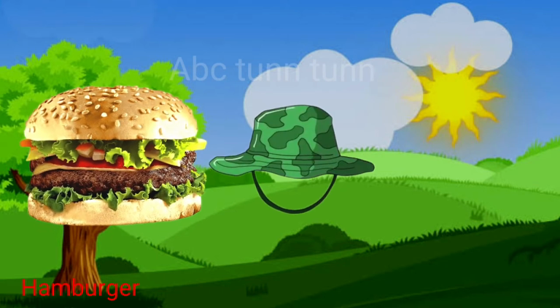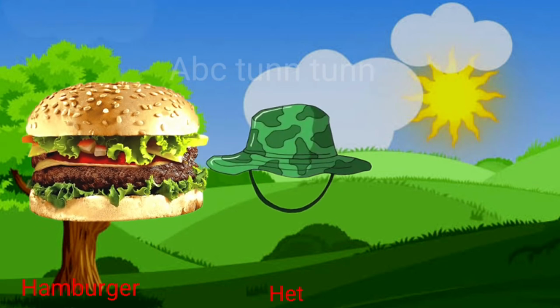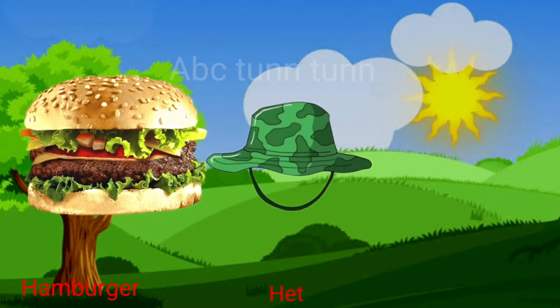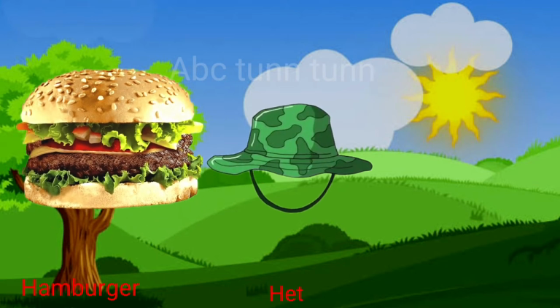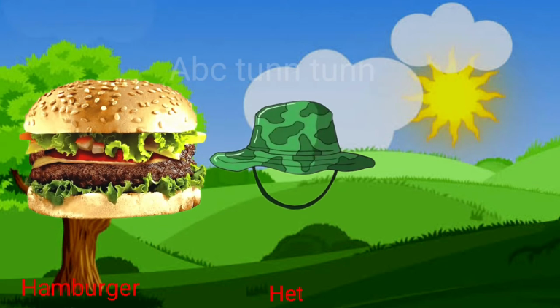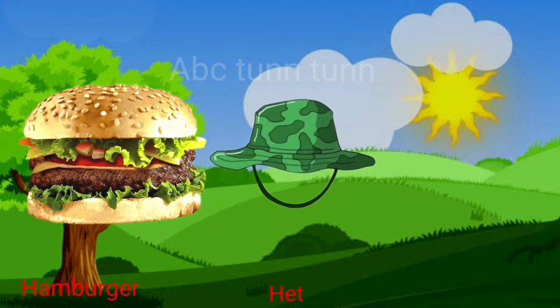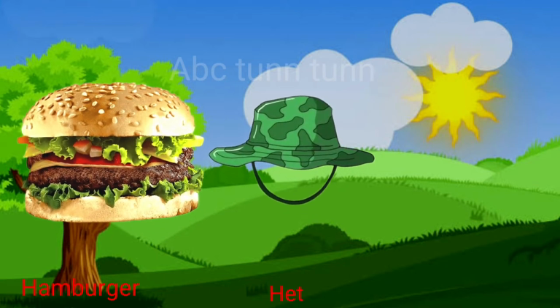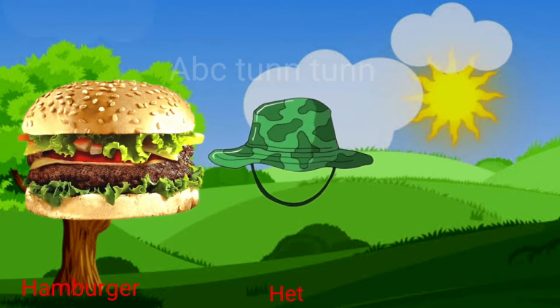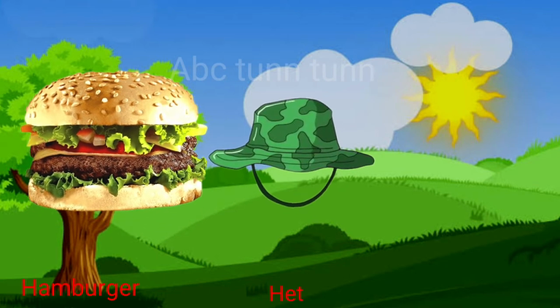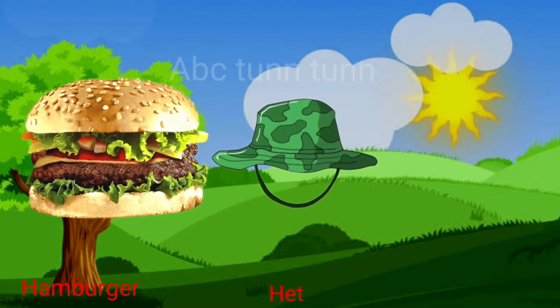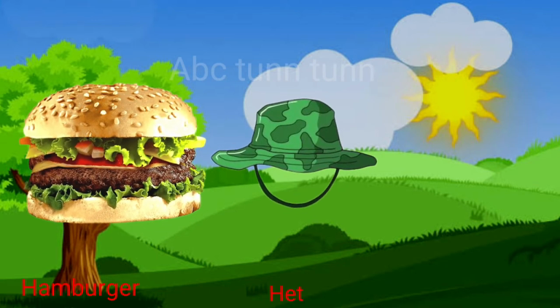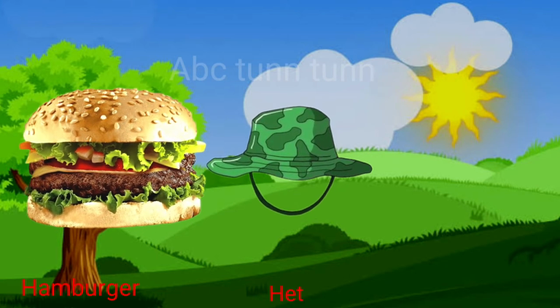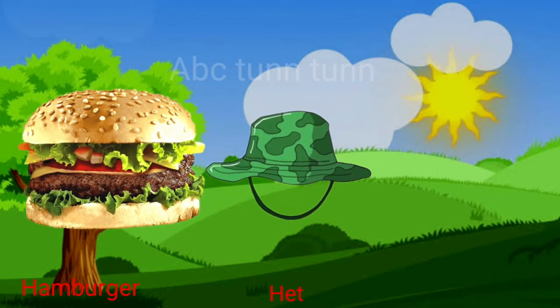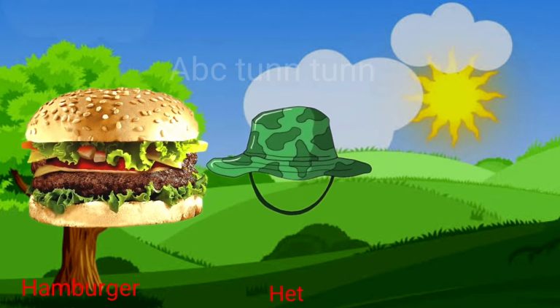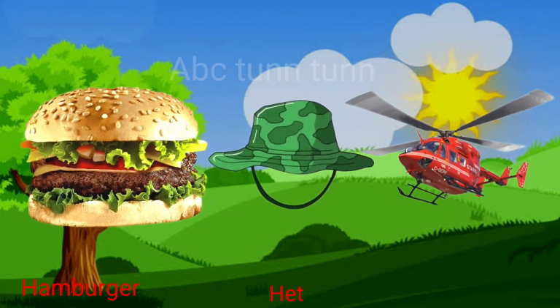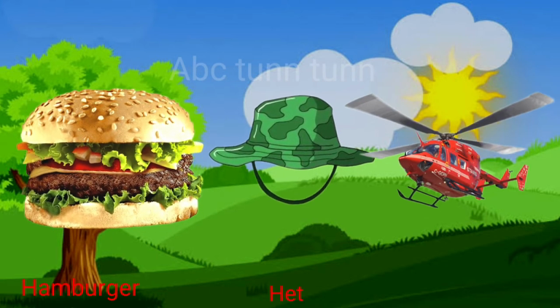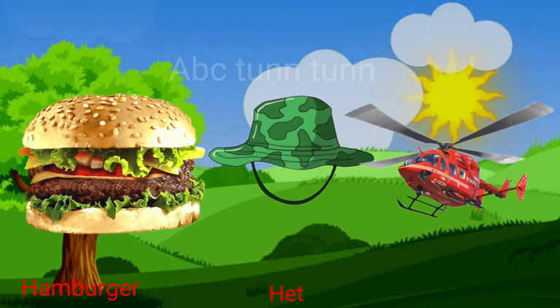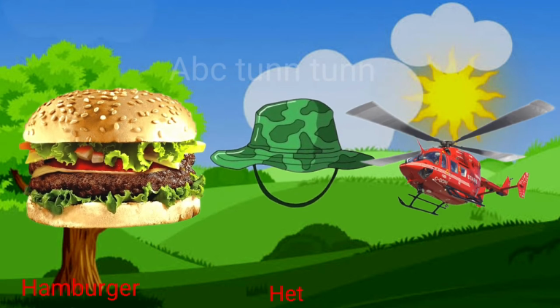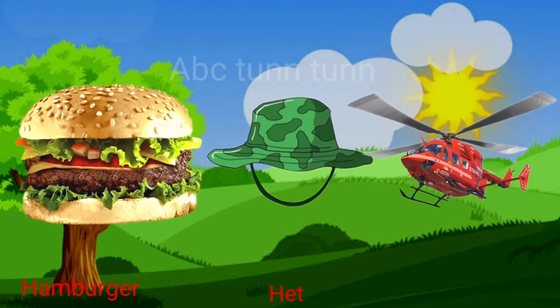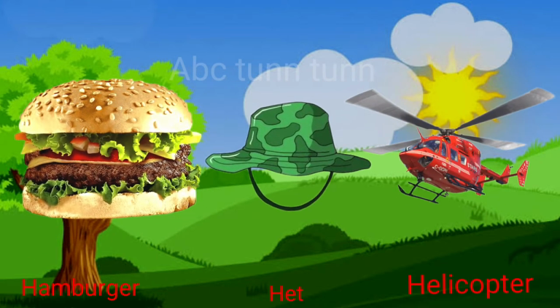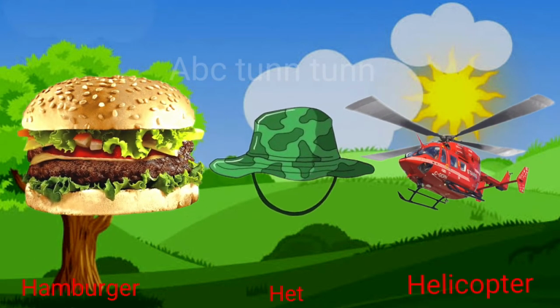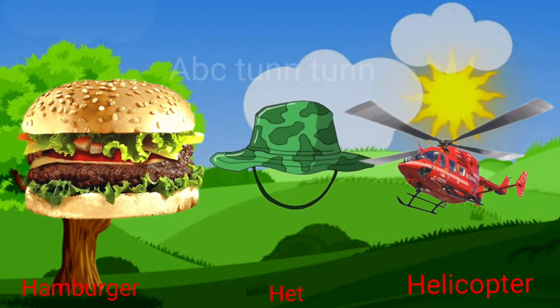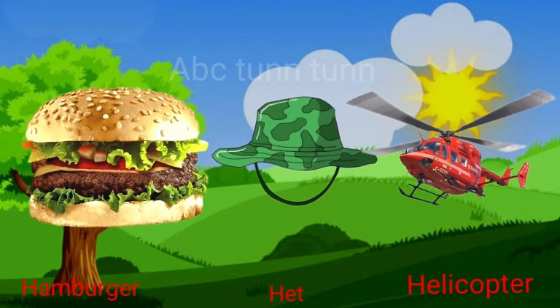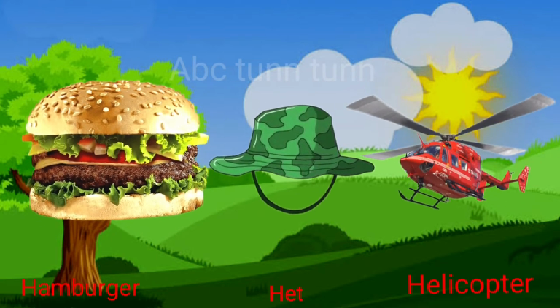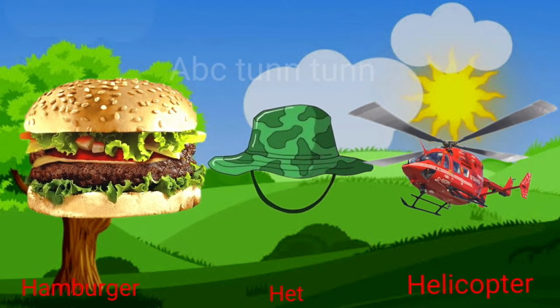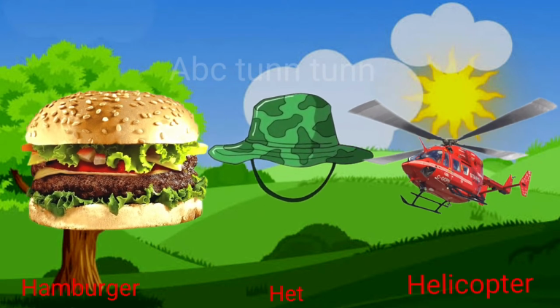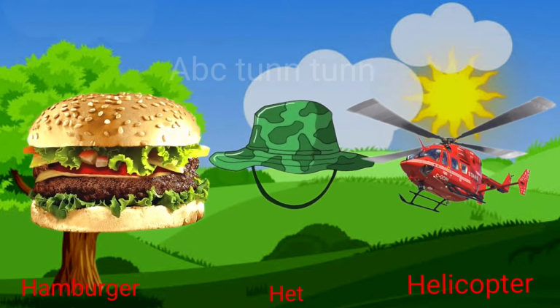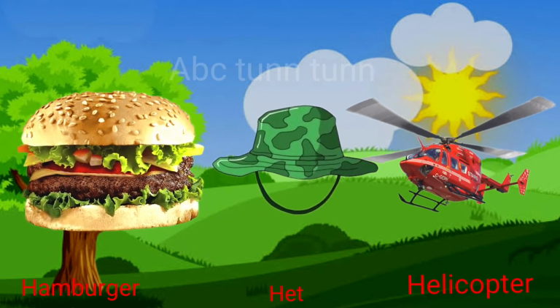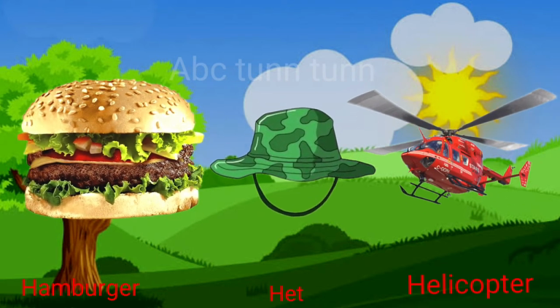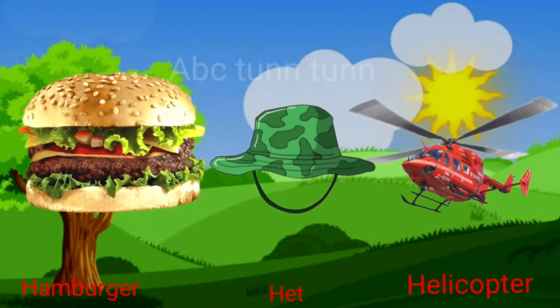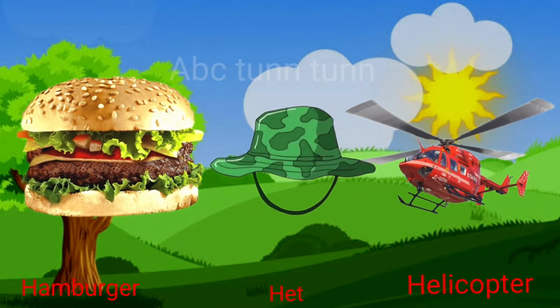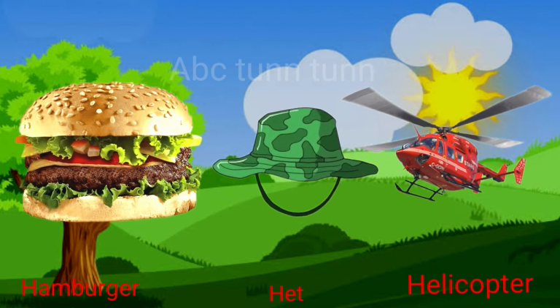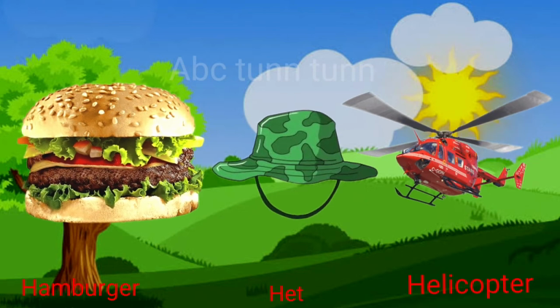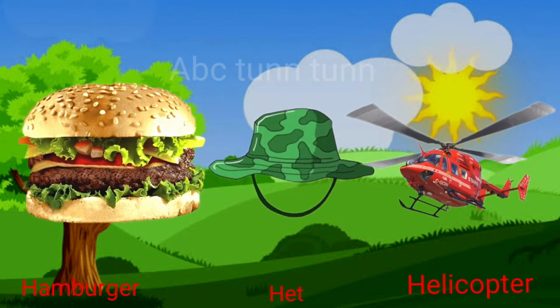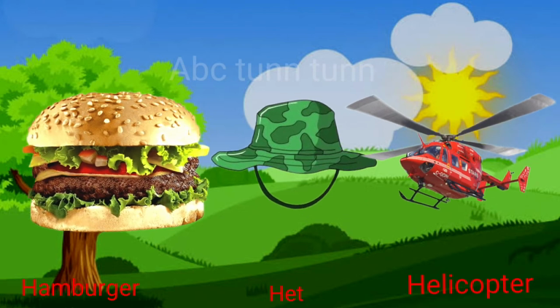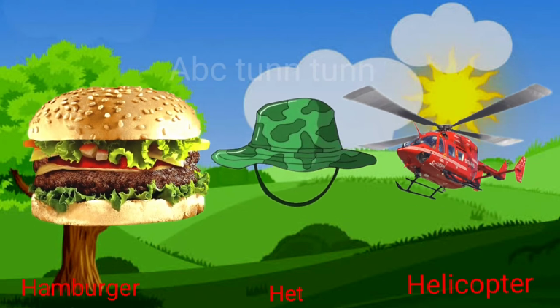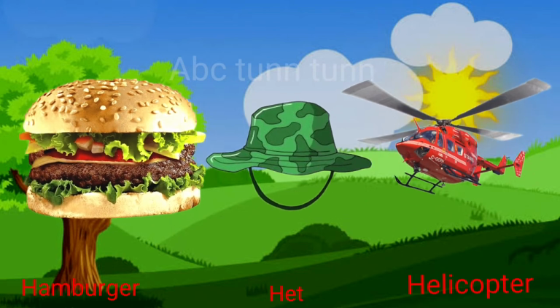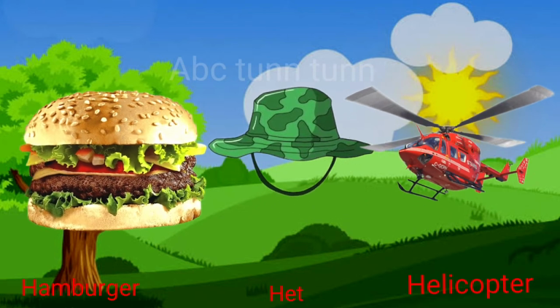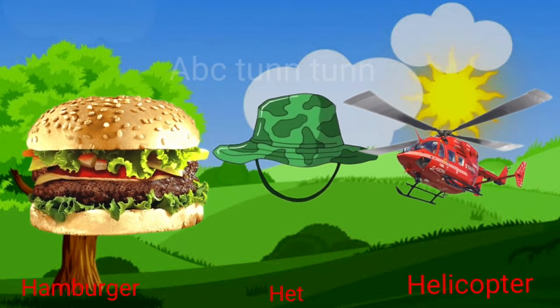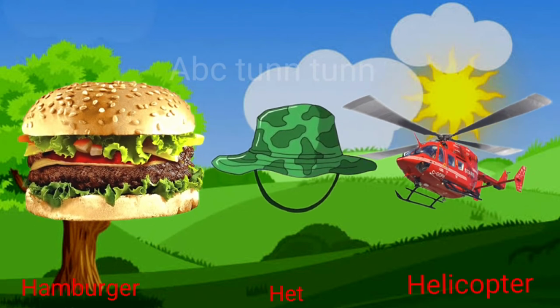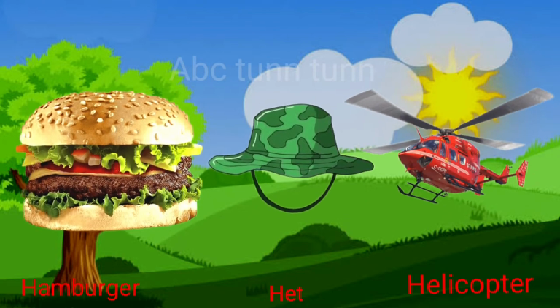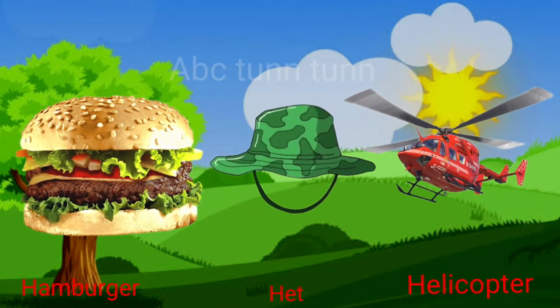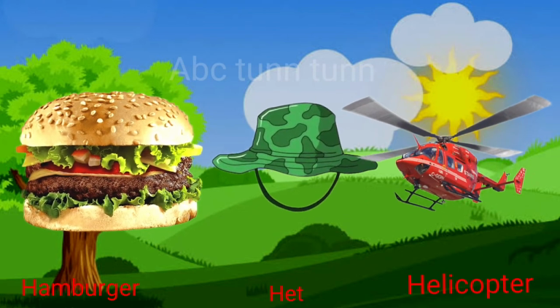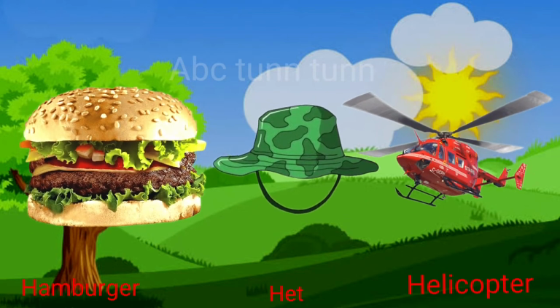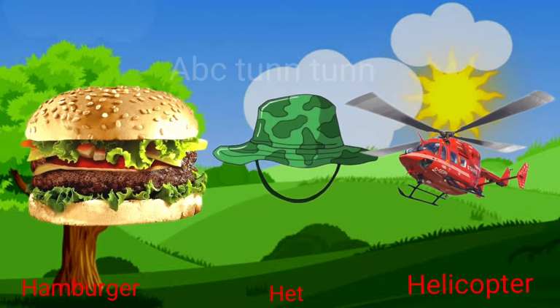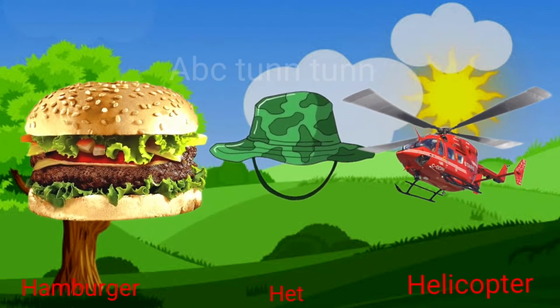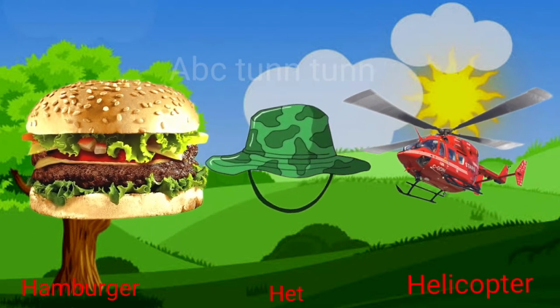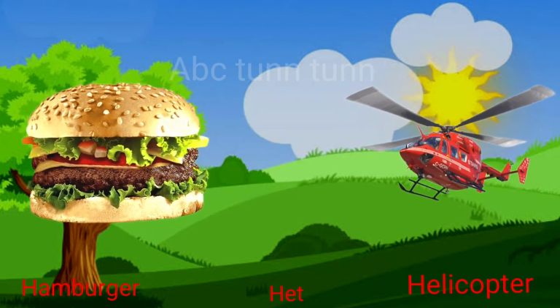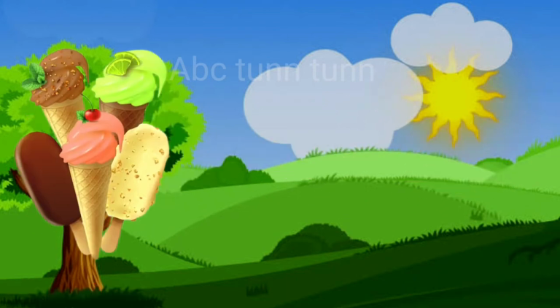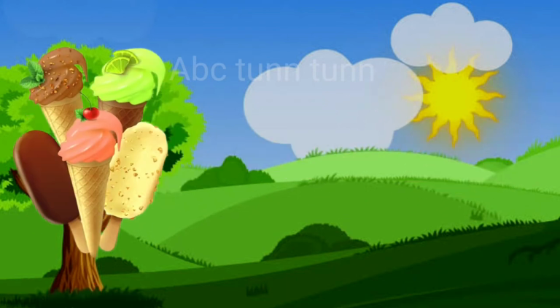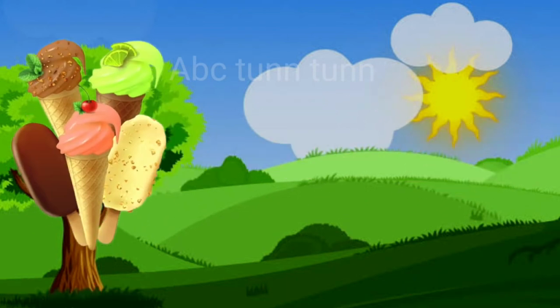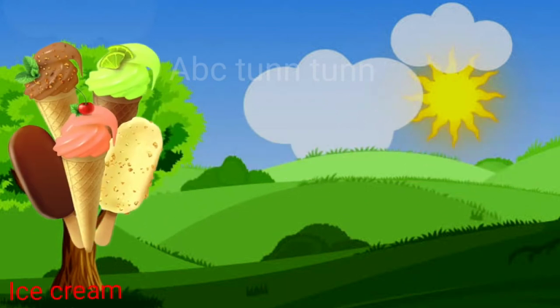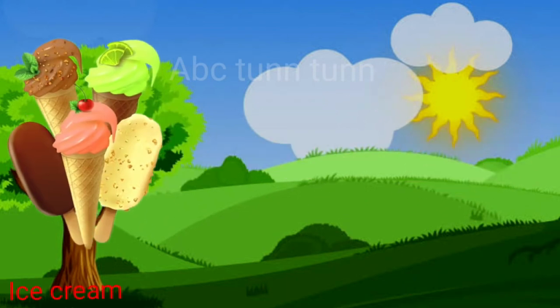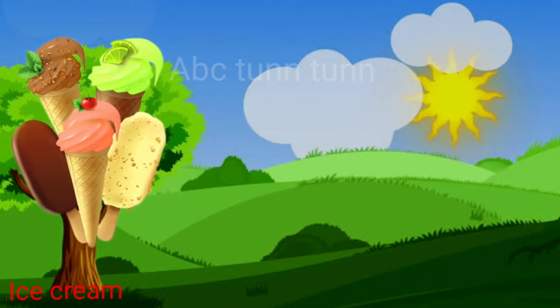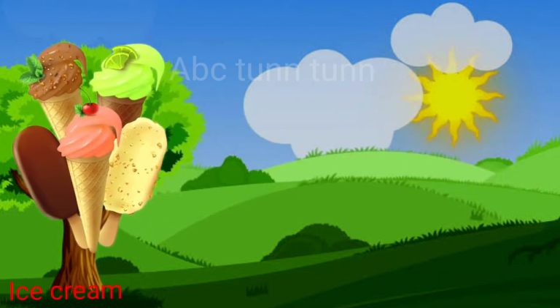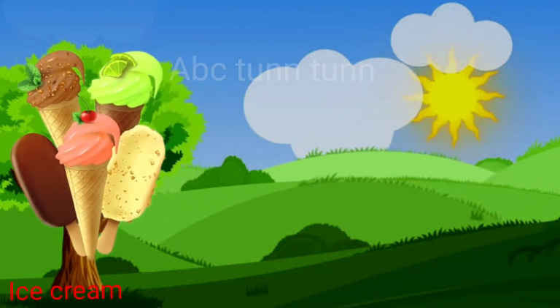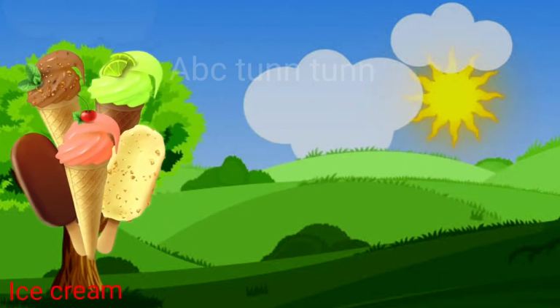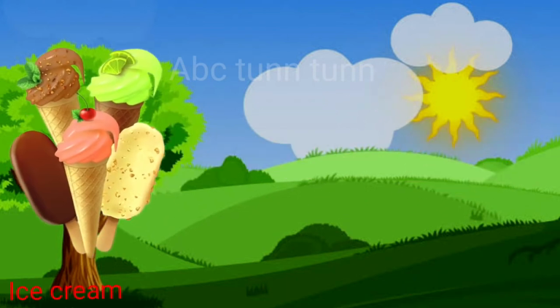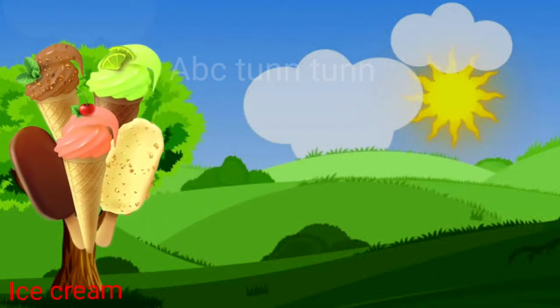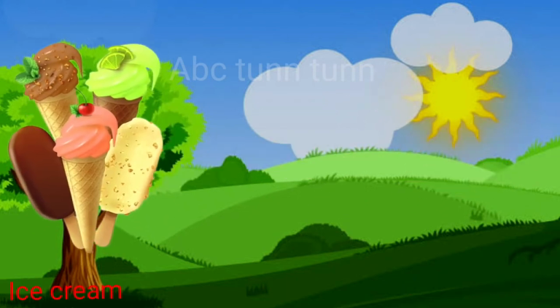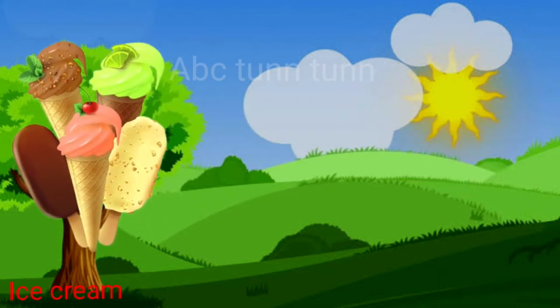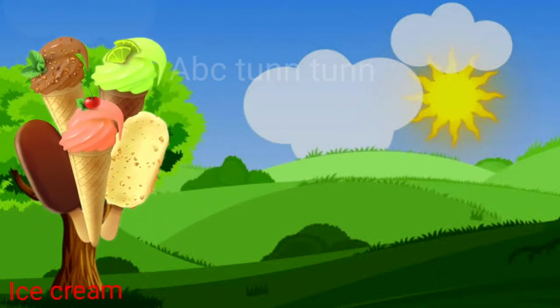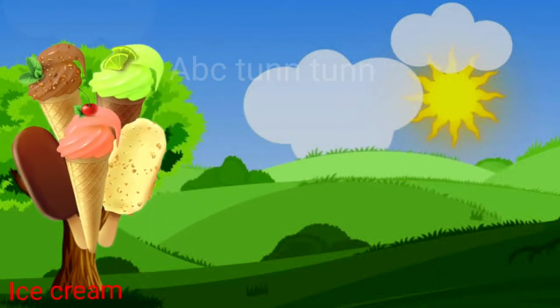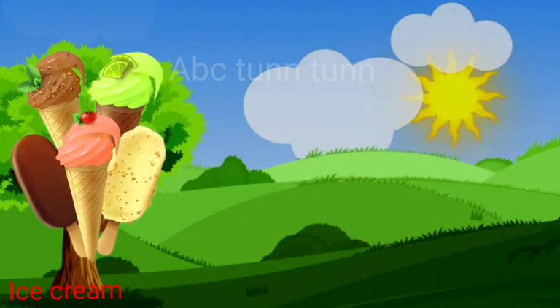H is for hamburger. H is for hat. H is for helicopter. Ha!